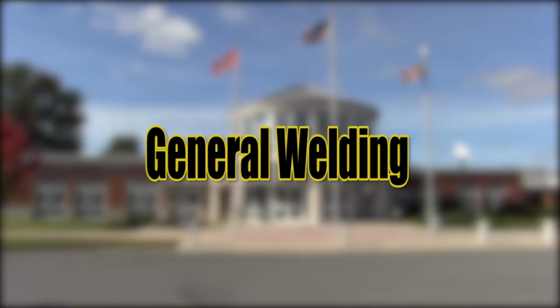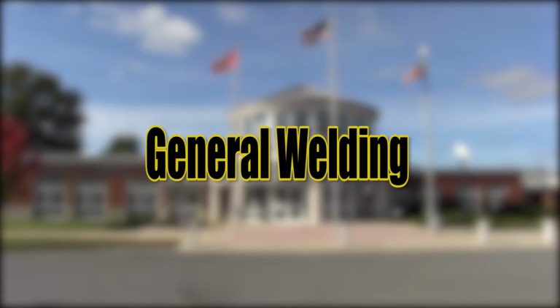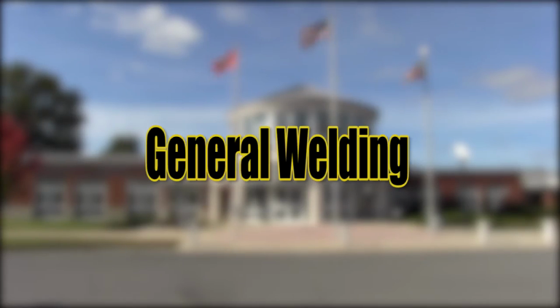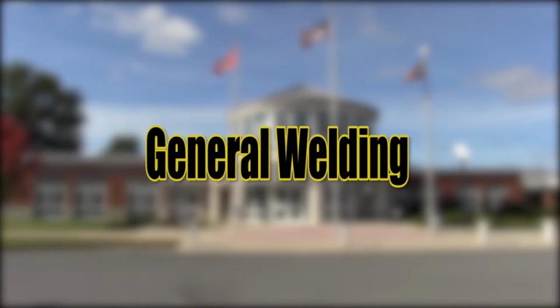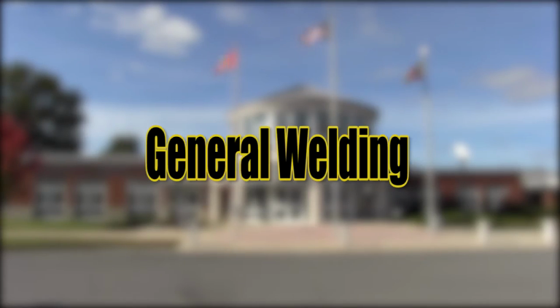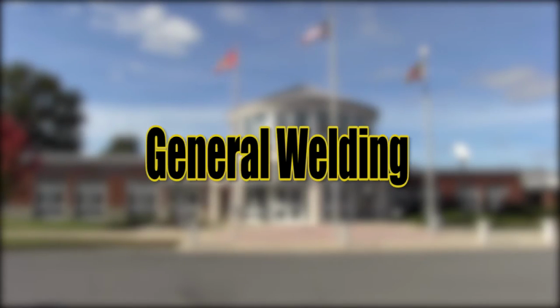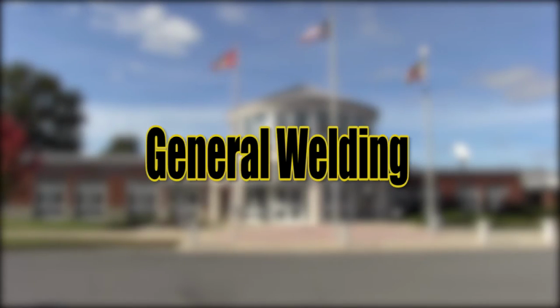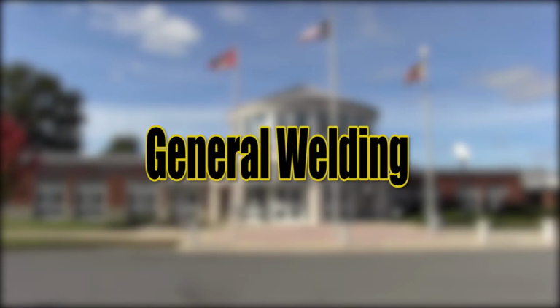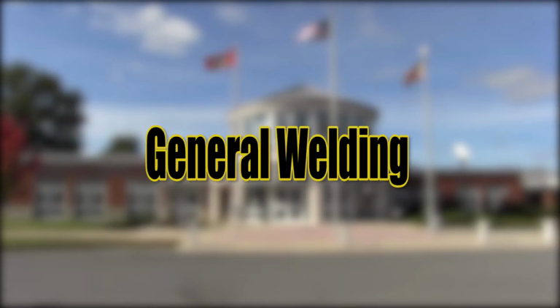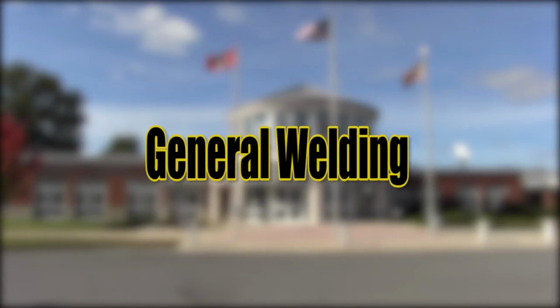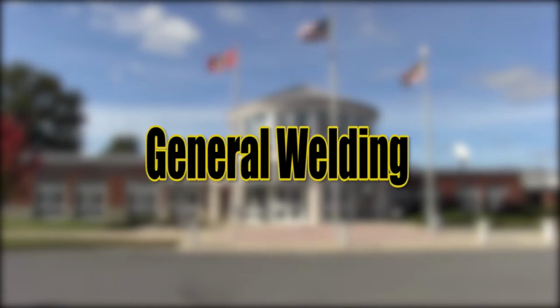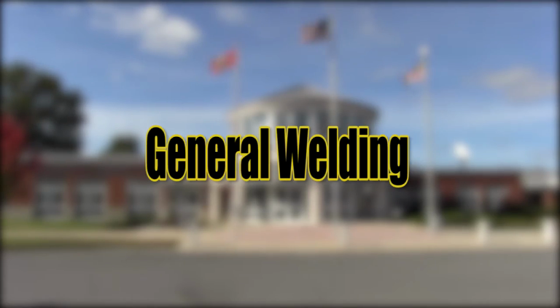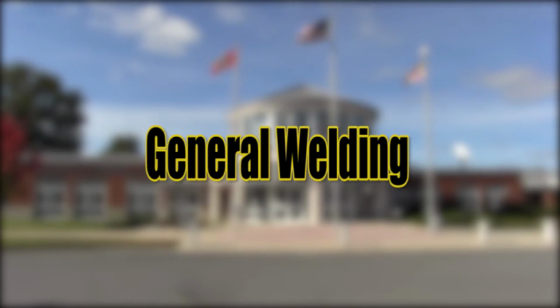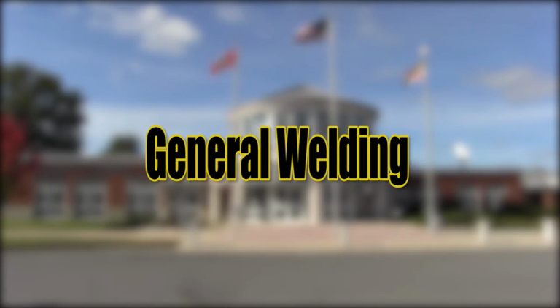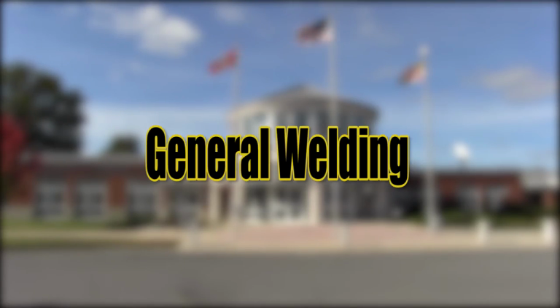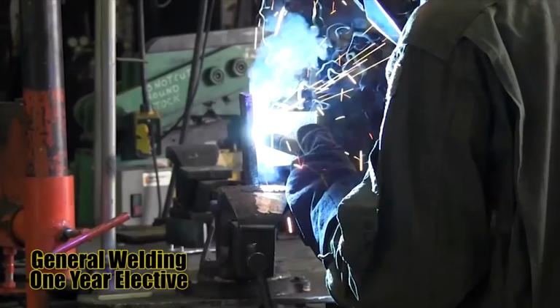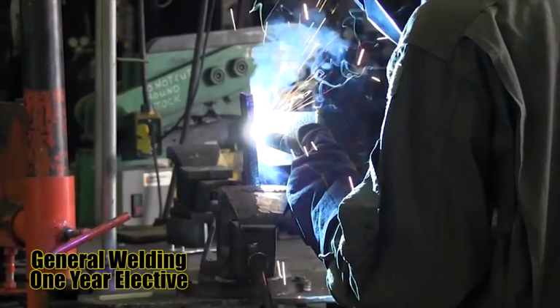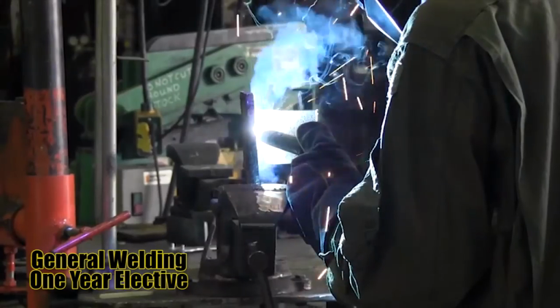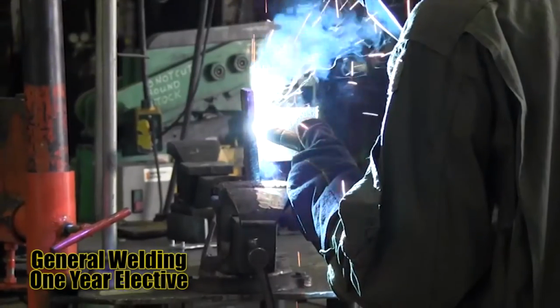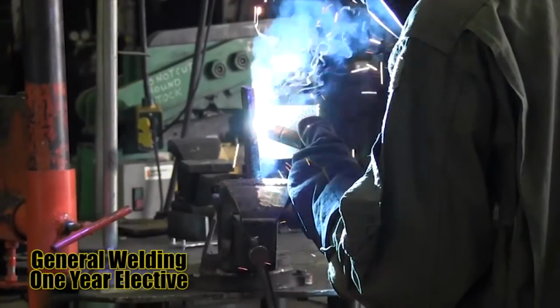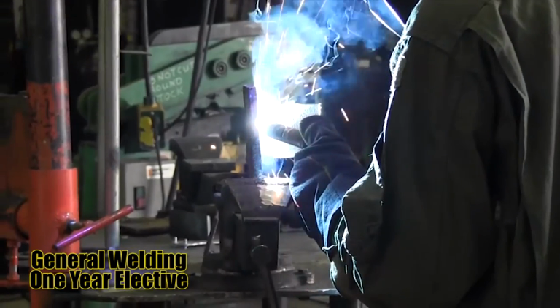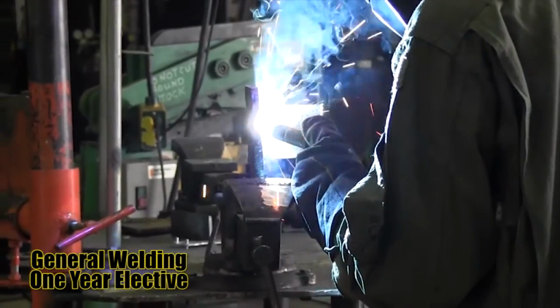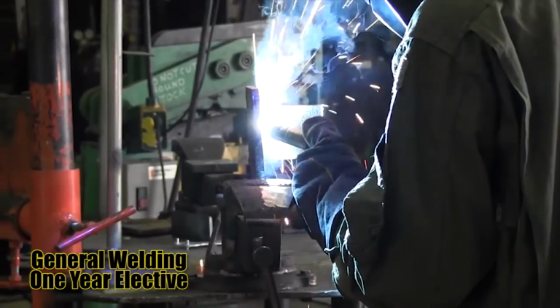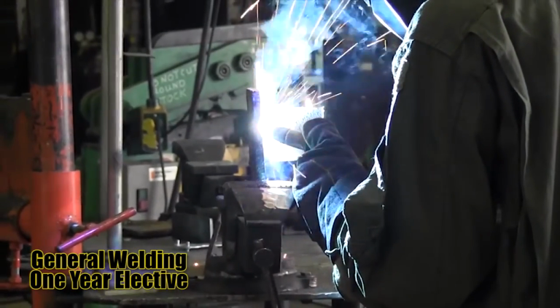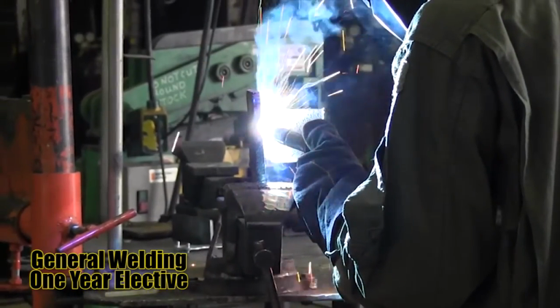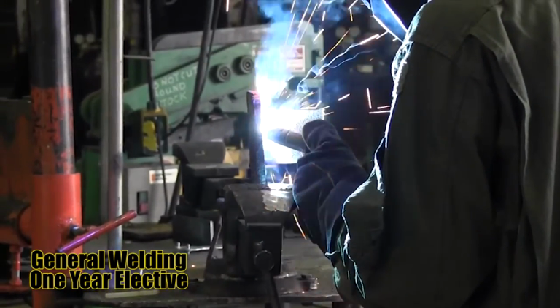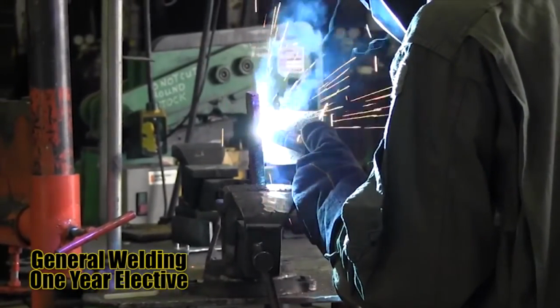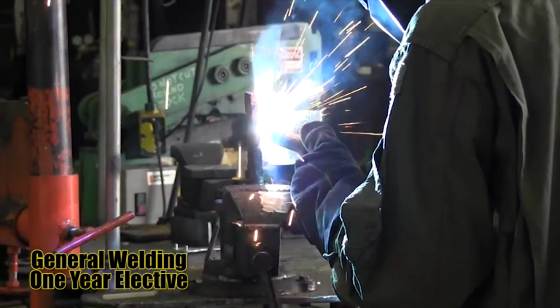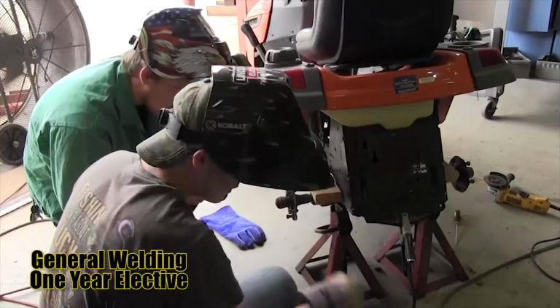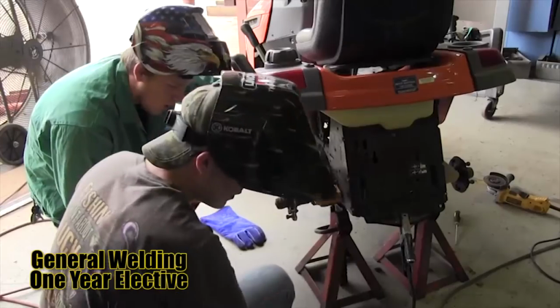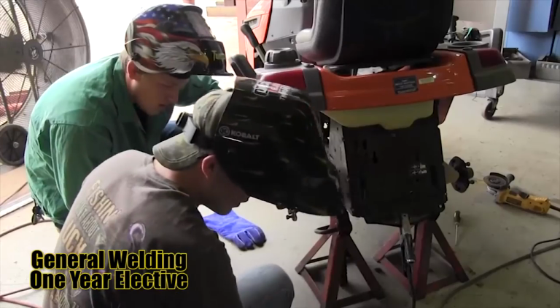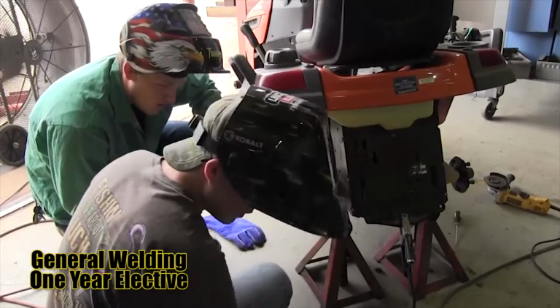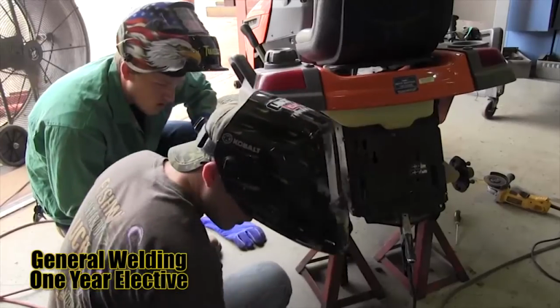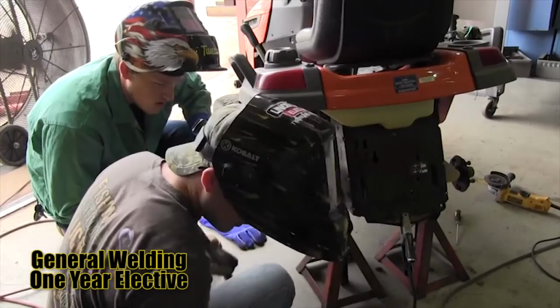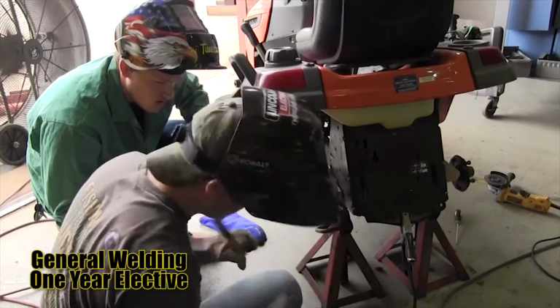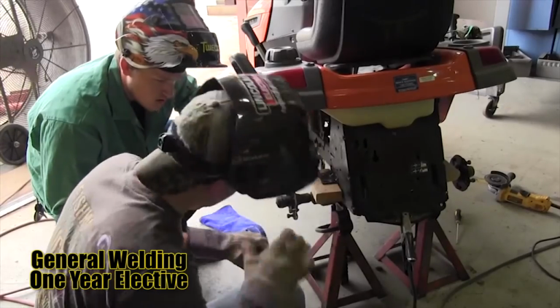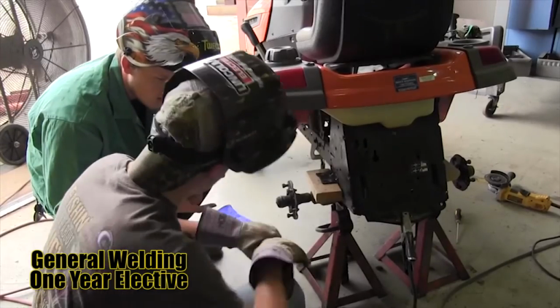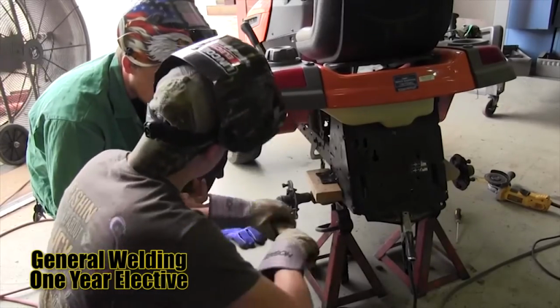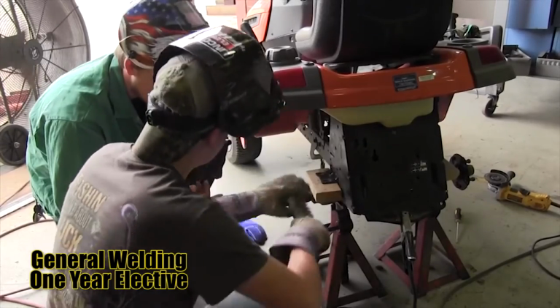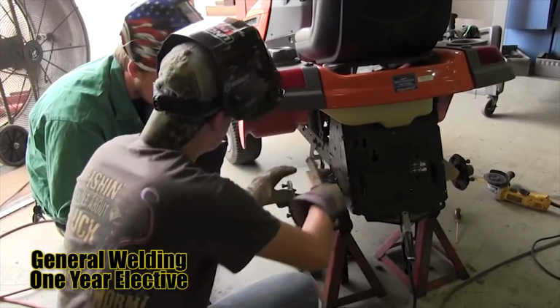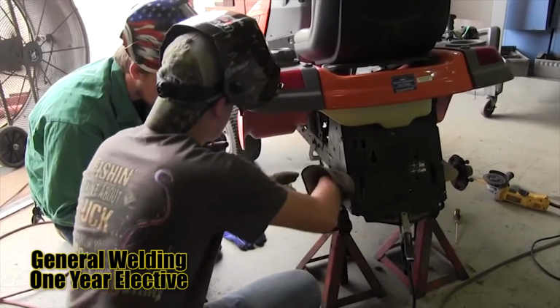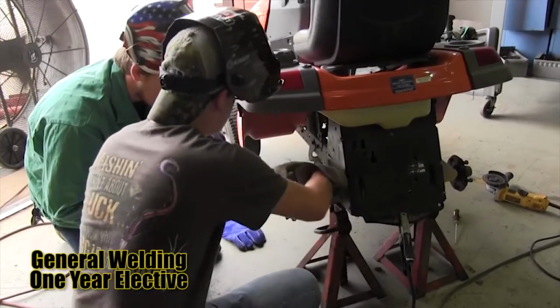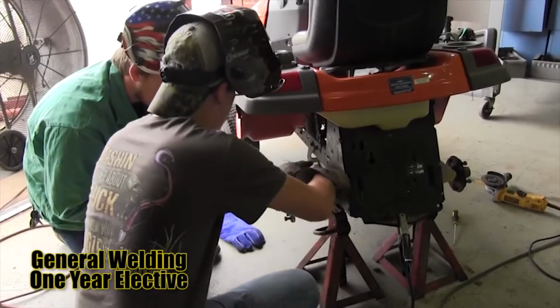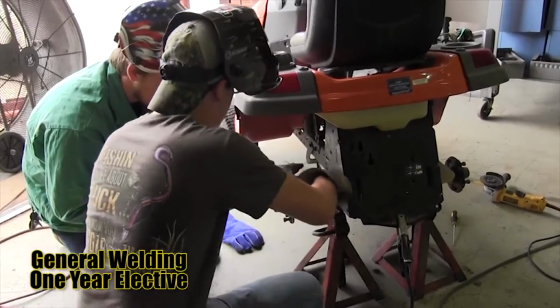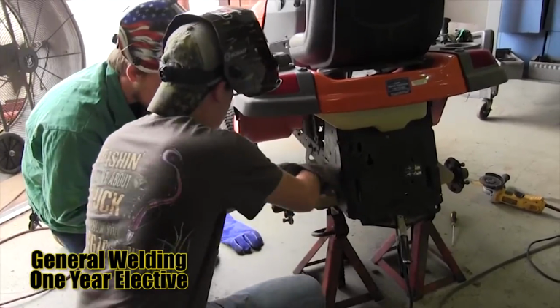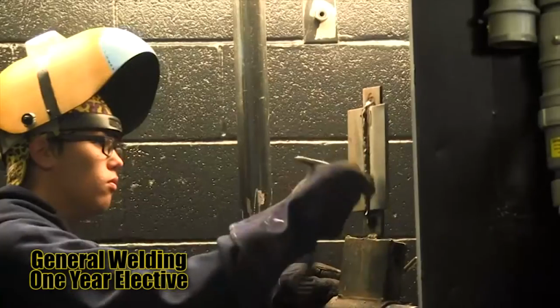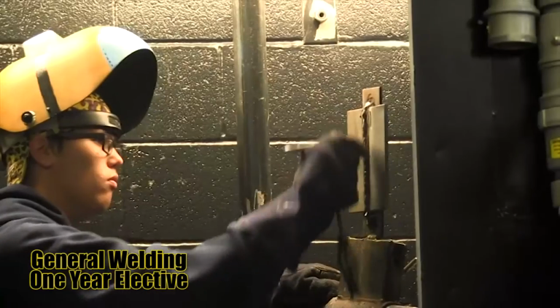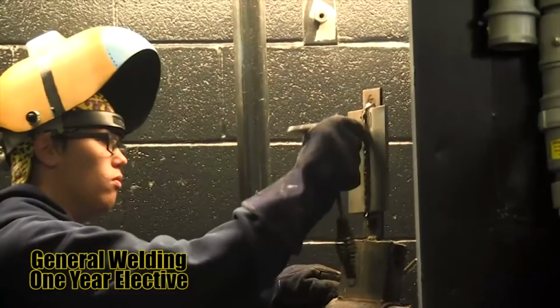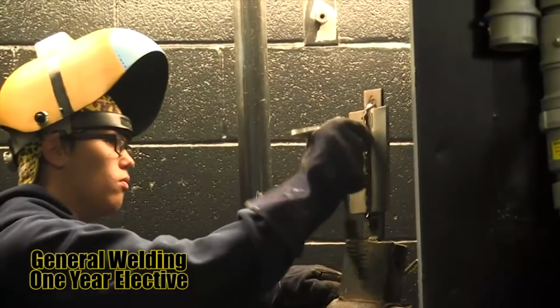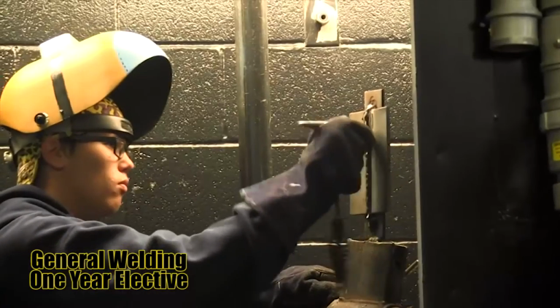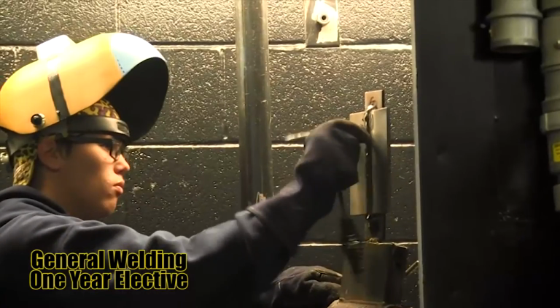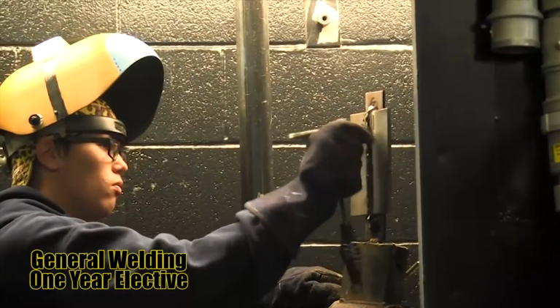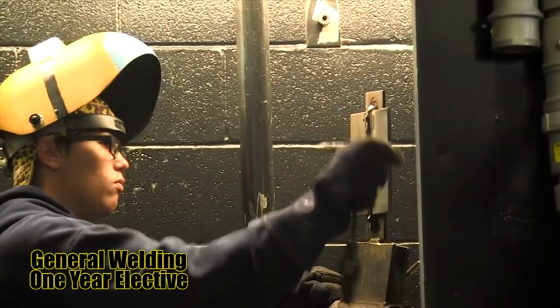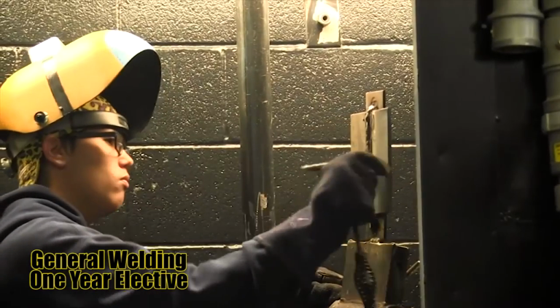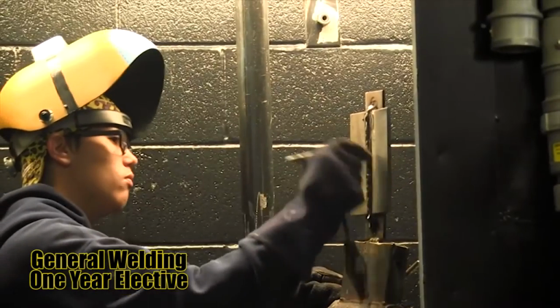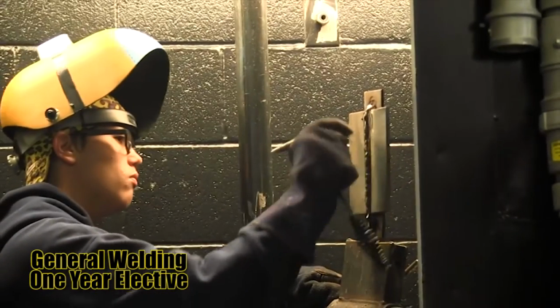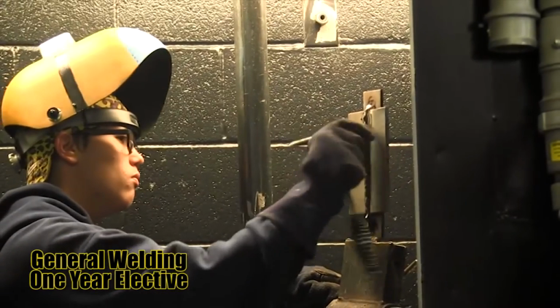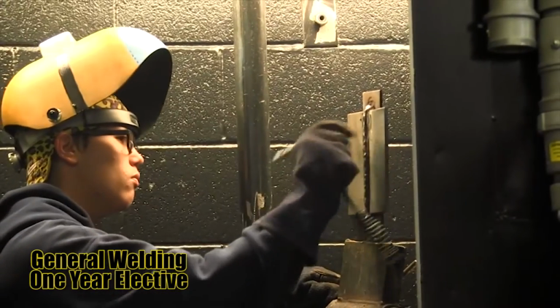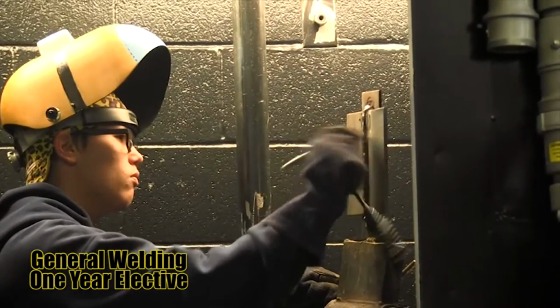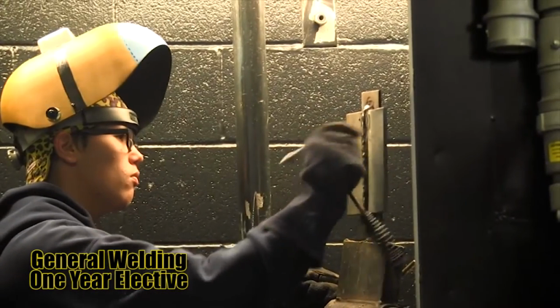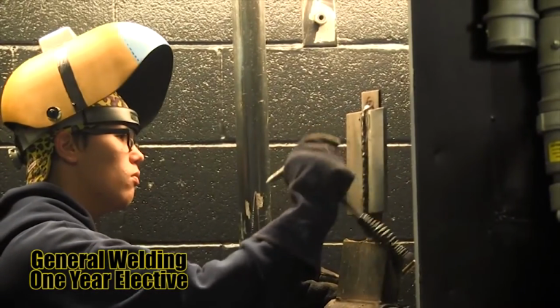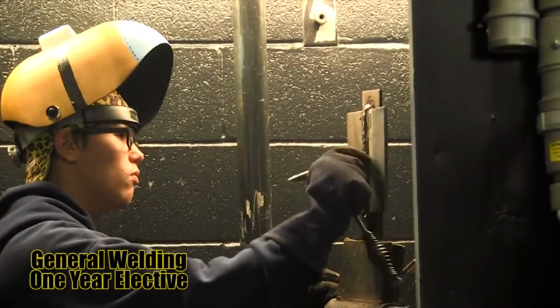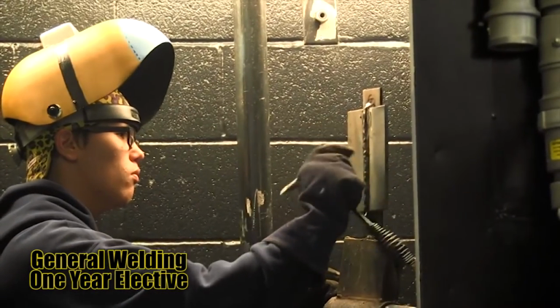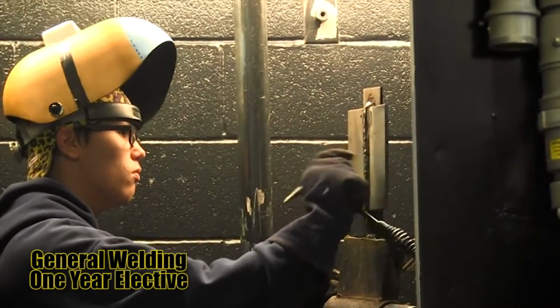General Welding — receive the instruction, training, and safety procedures necessary to develop an idea or concept to a successful end.